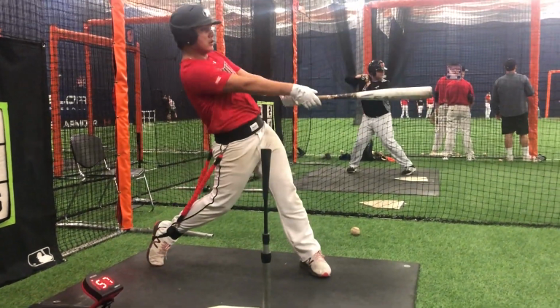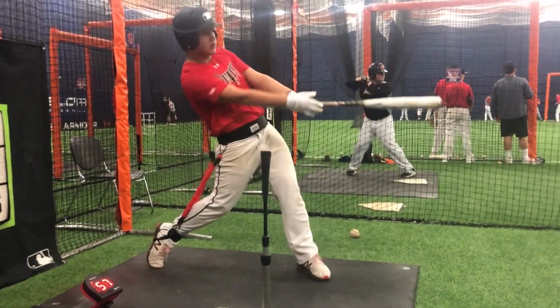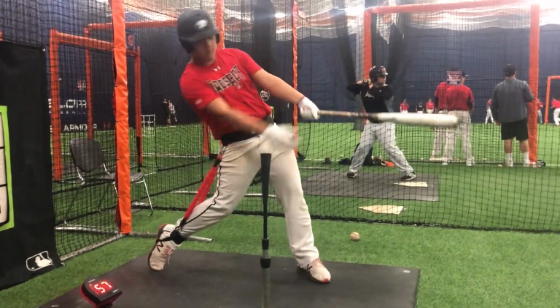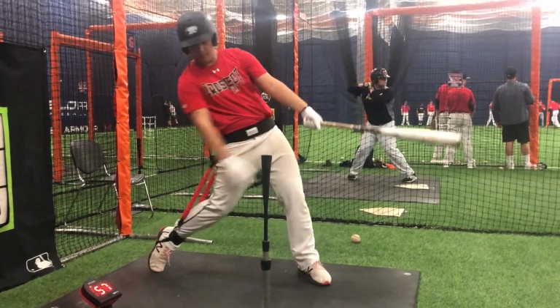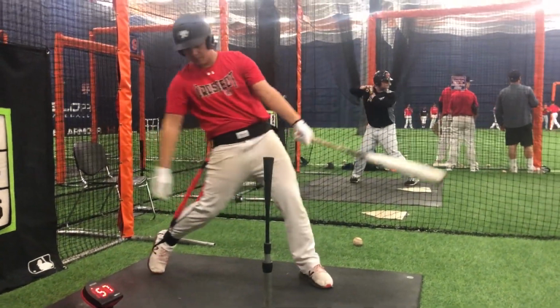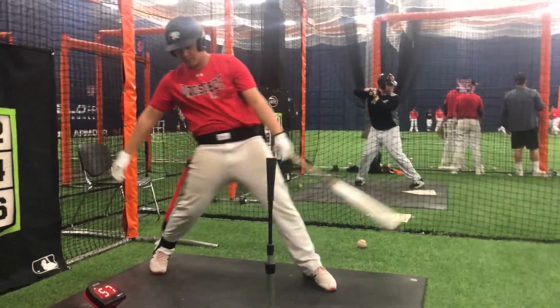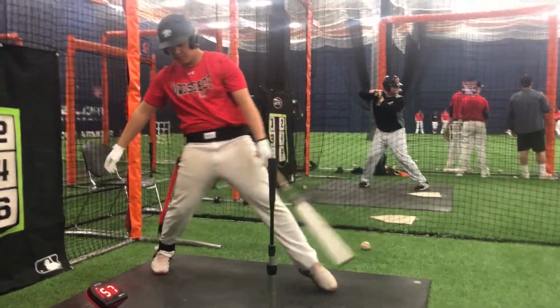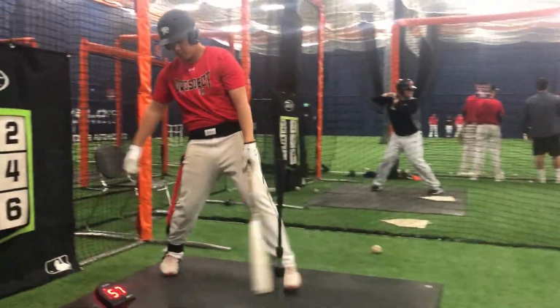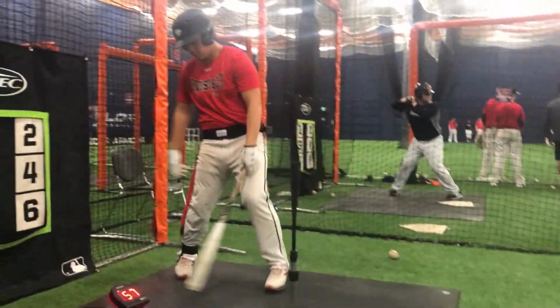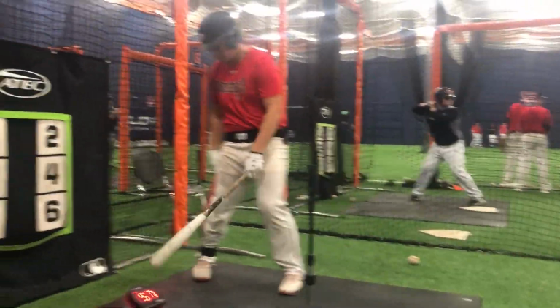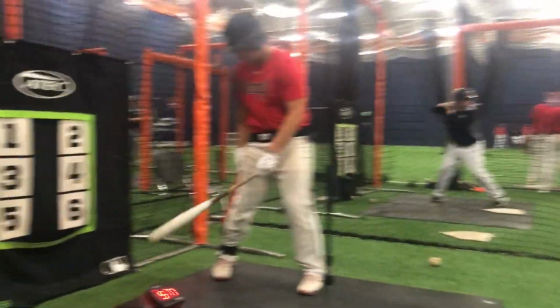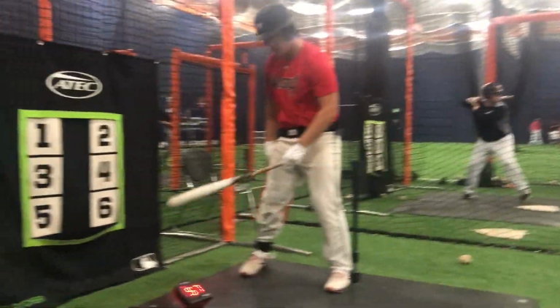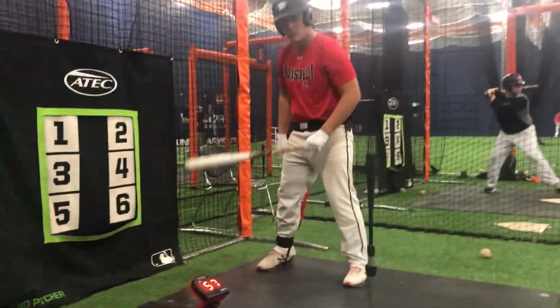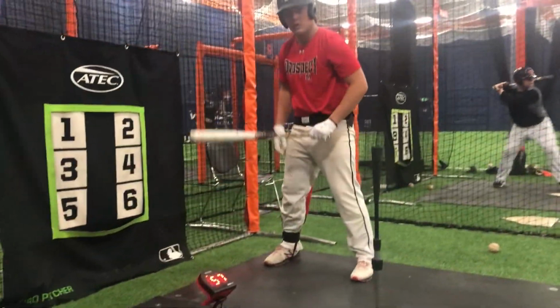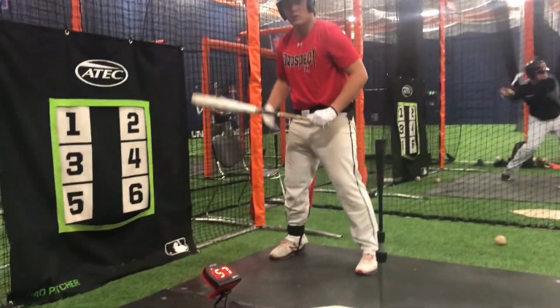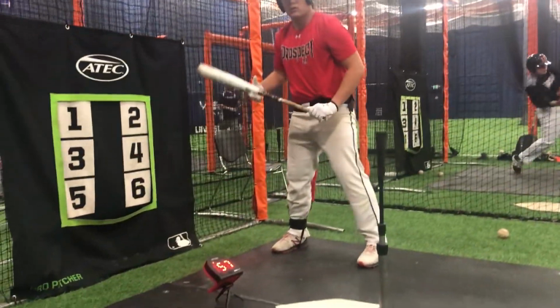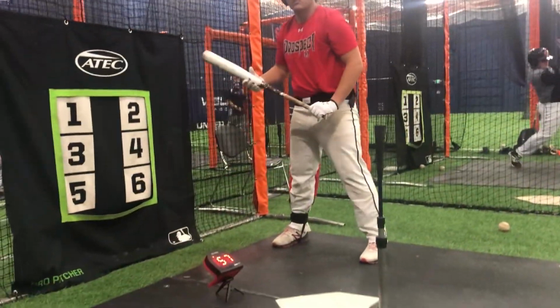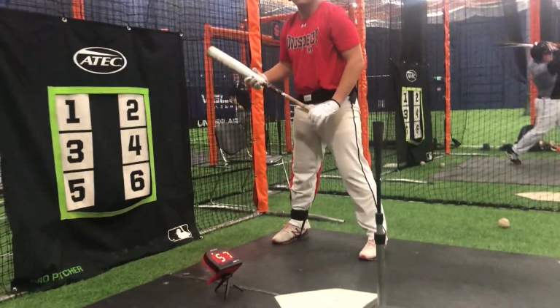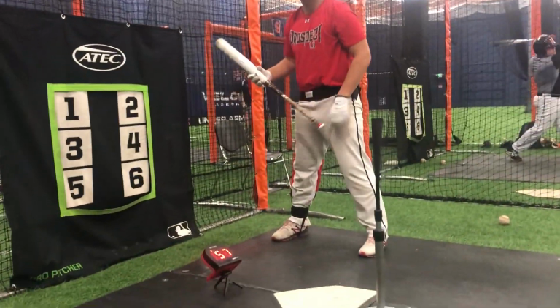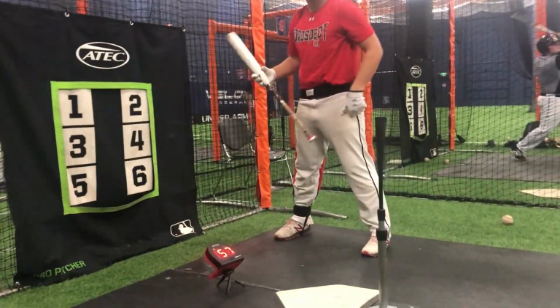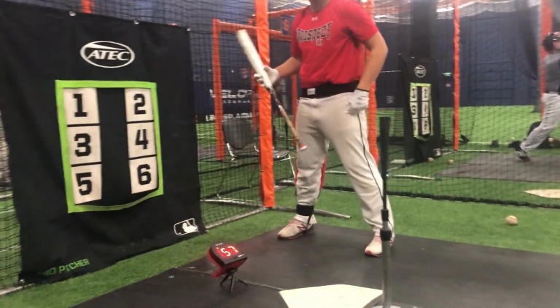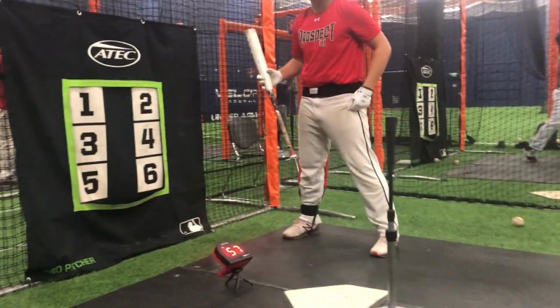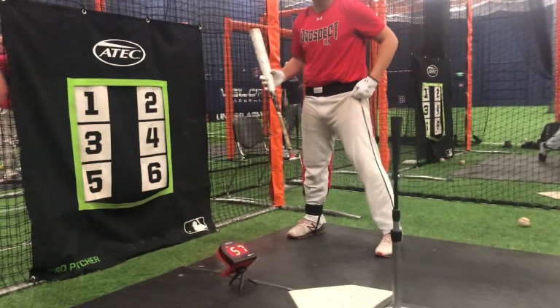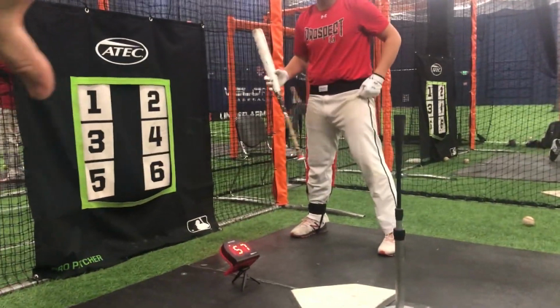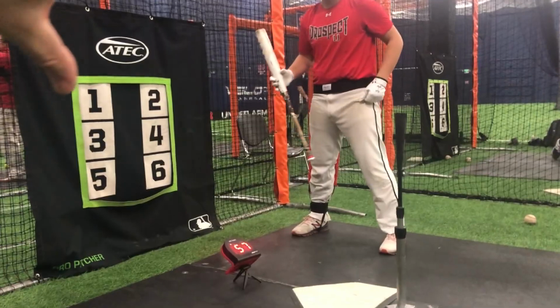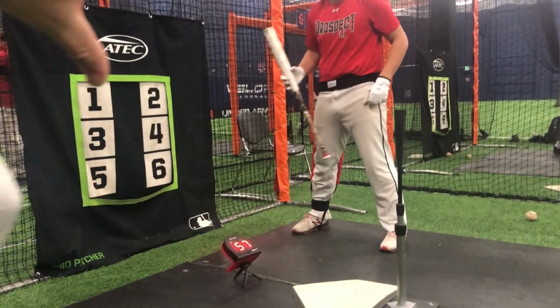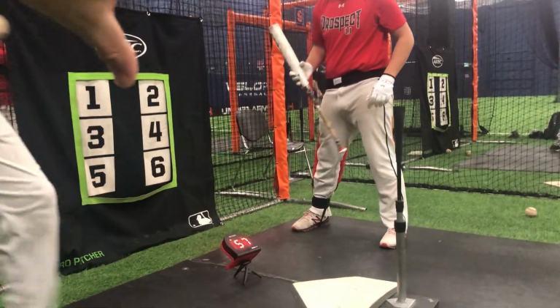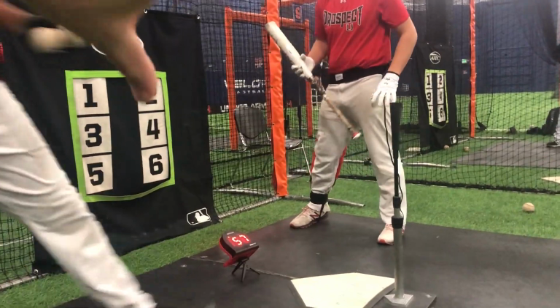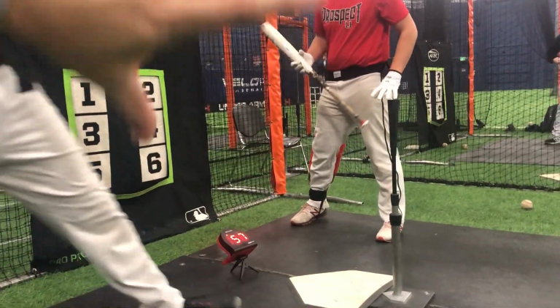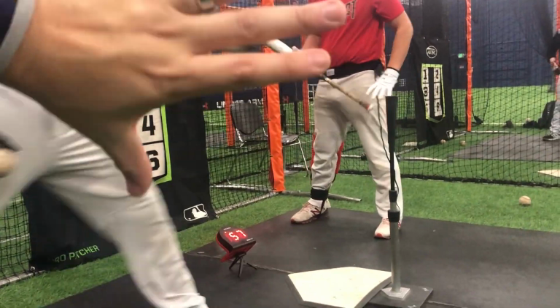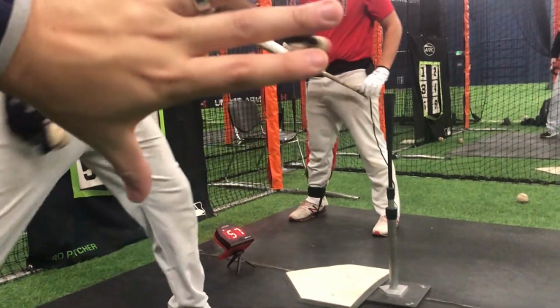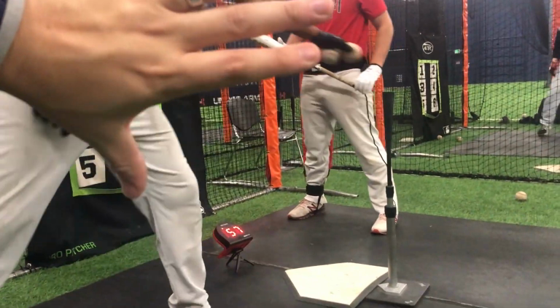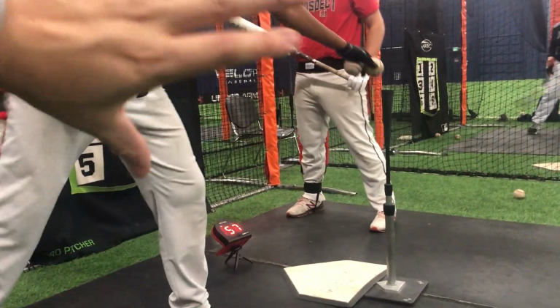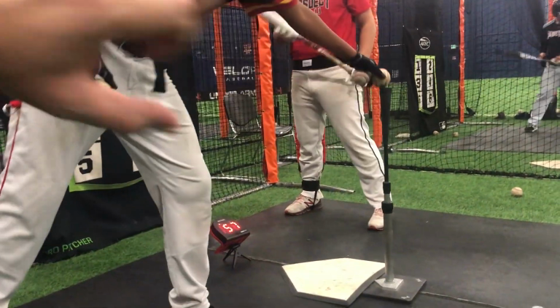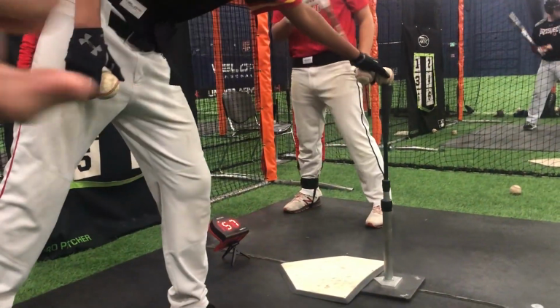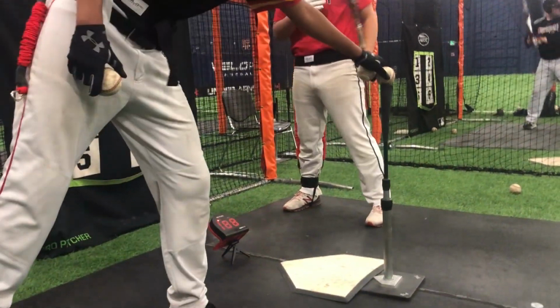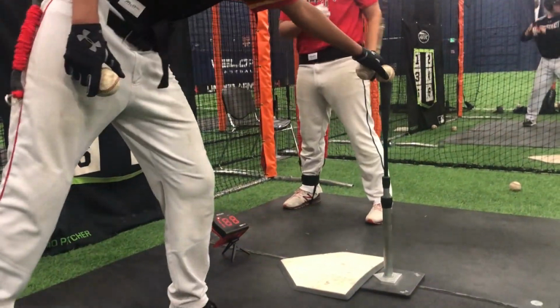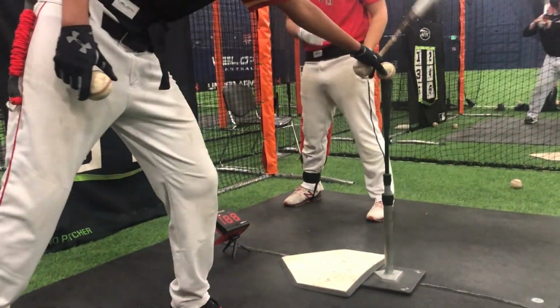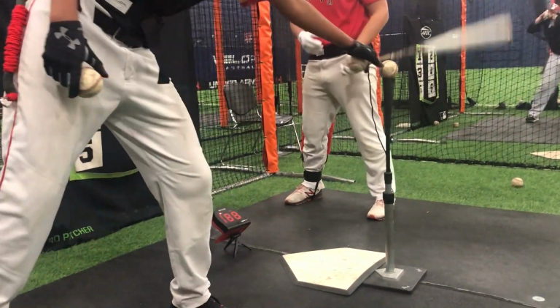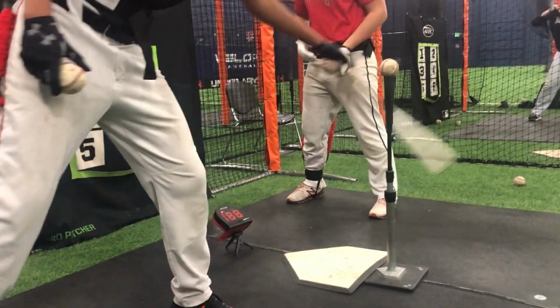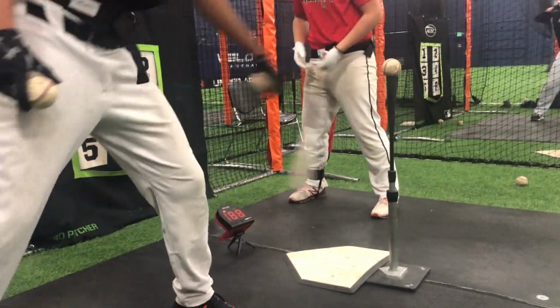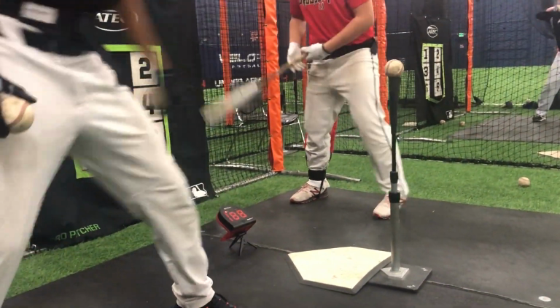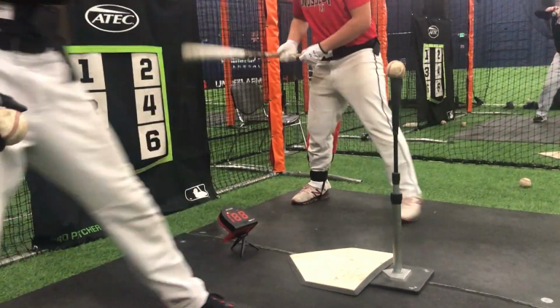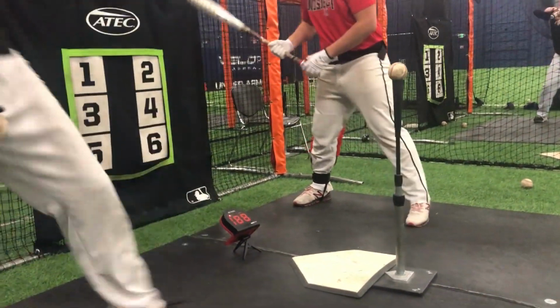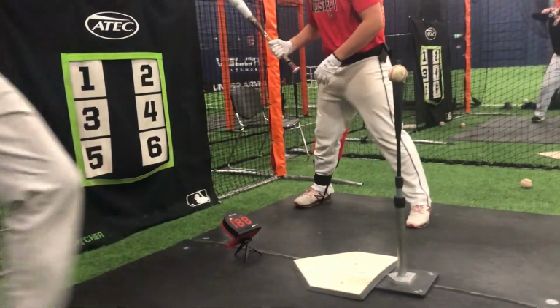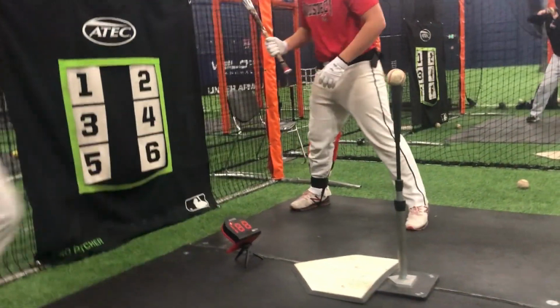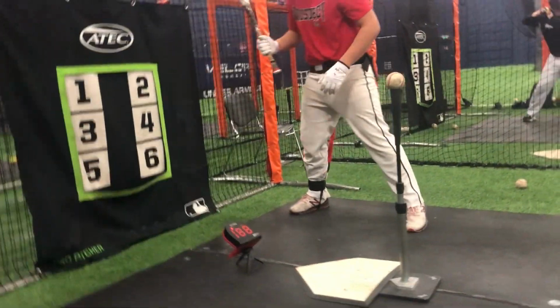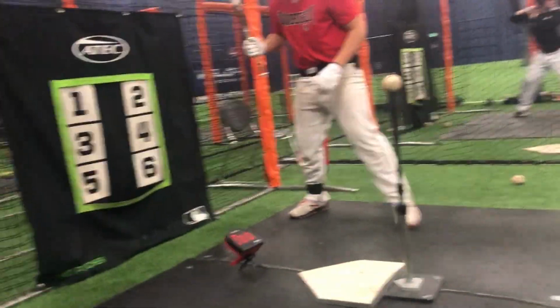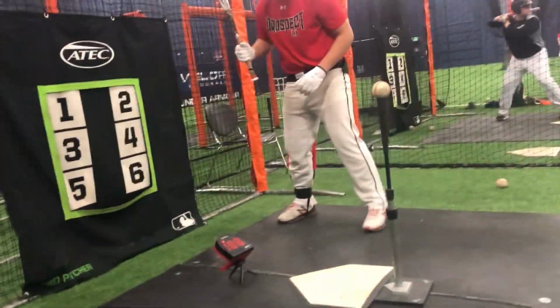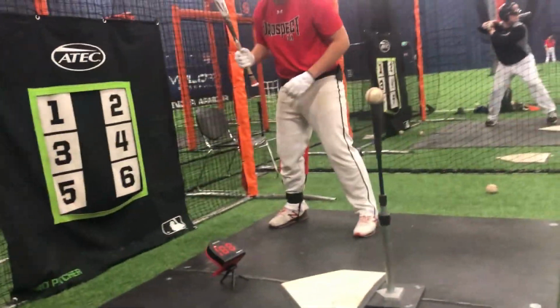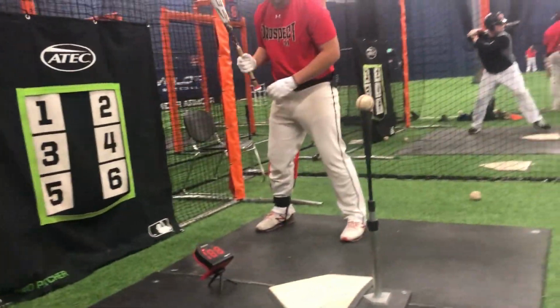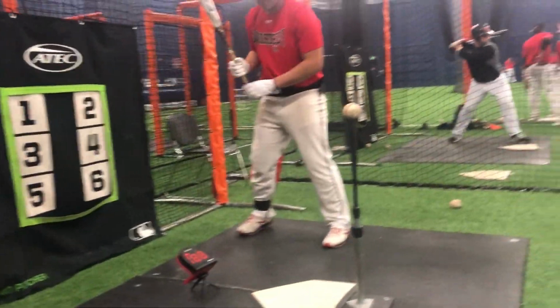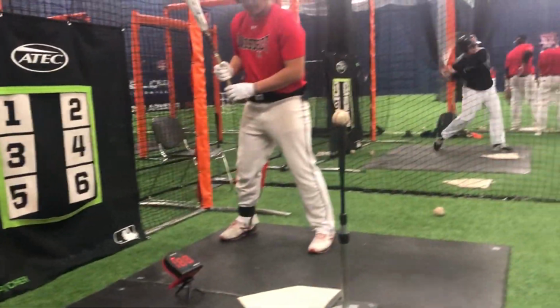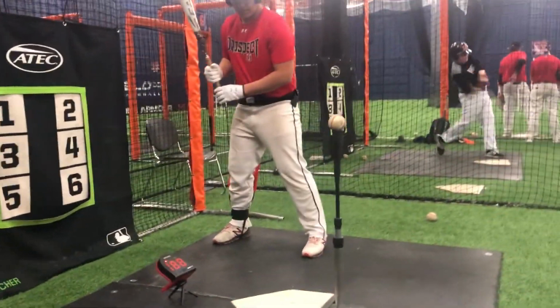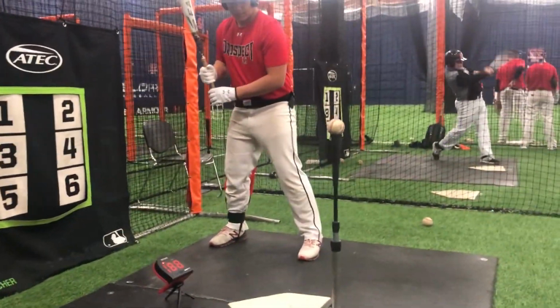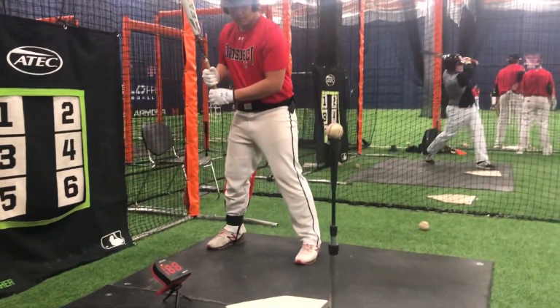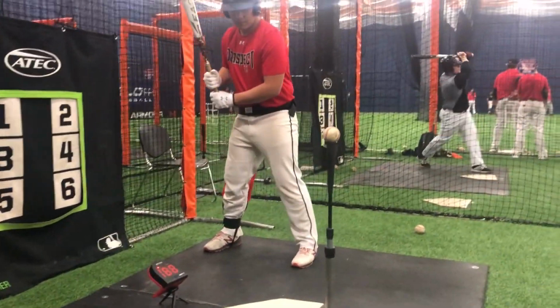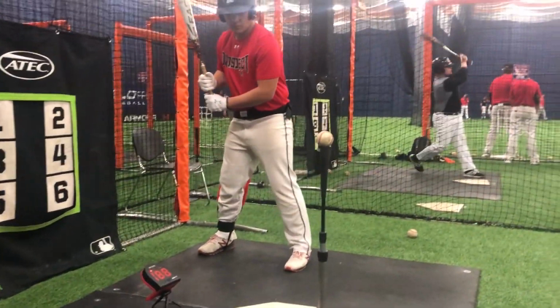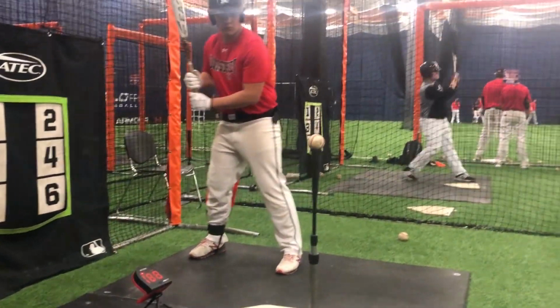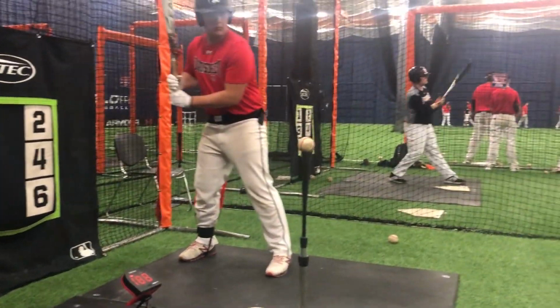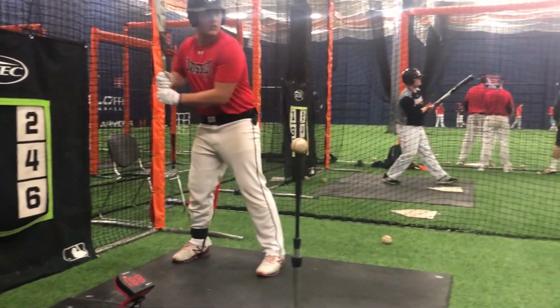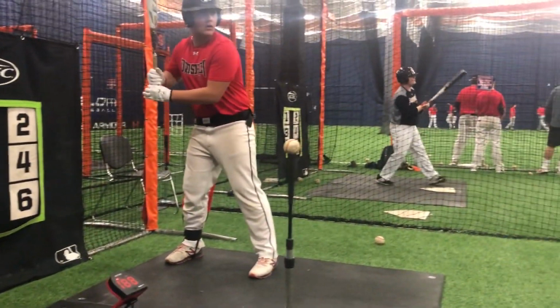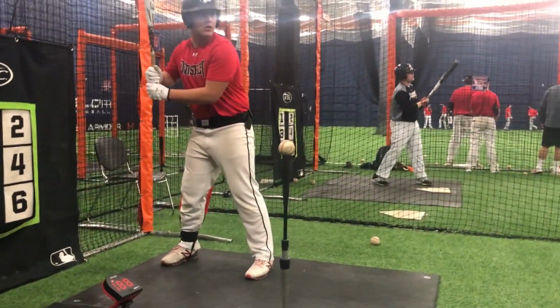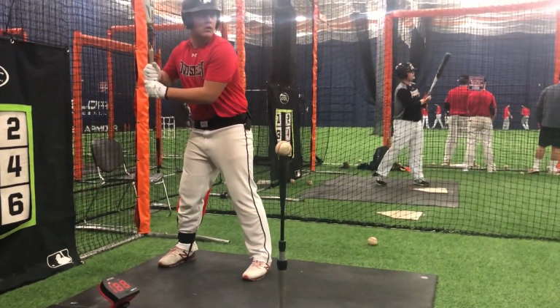57. So, like we were saying to Isaiah, you have to get your front foot down and then hammer. Right? Connect and go.